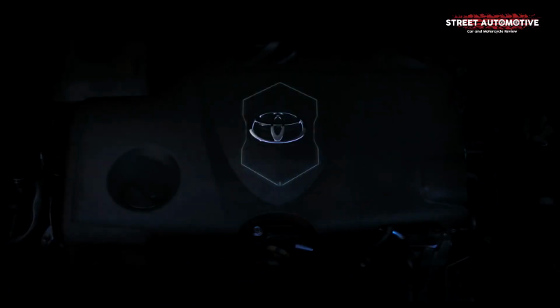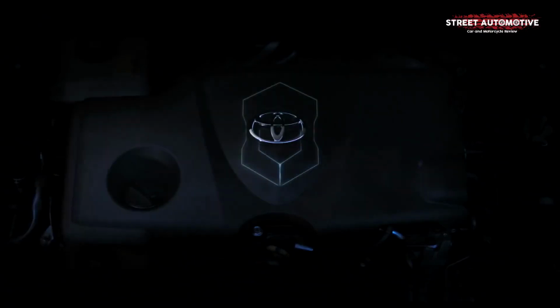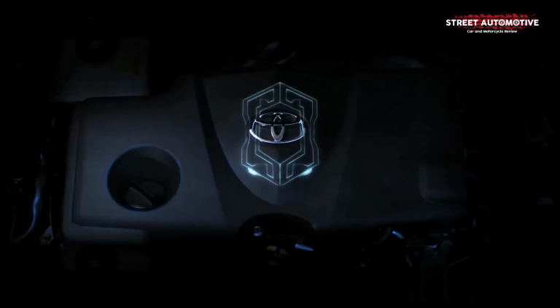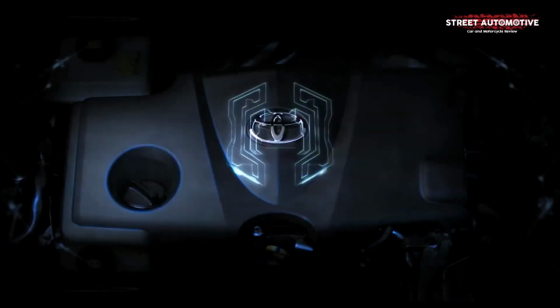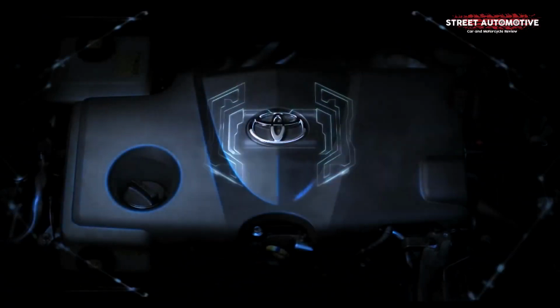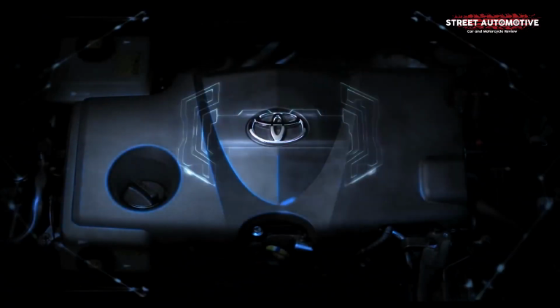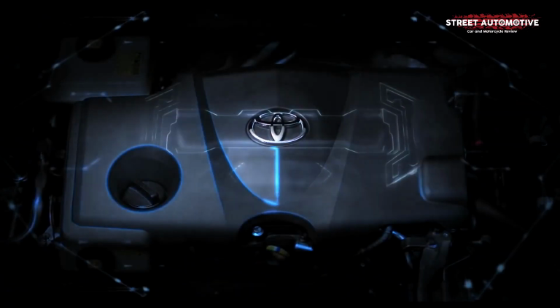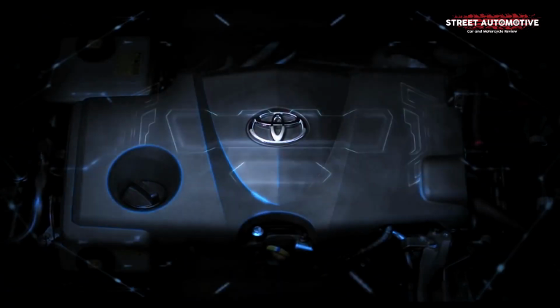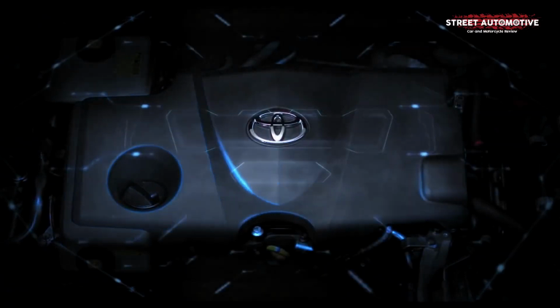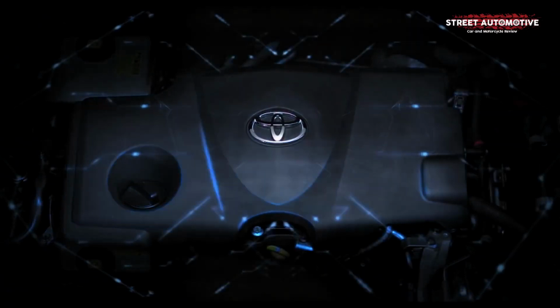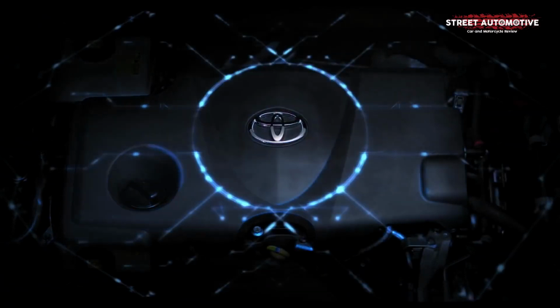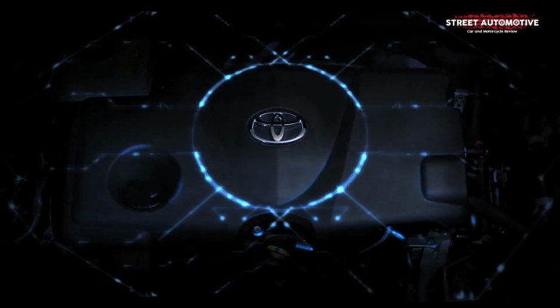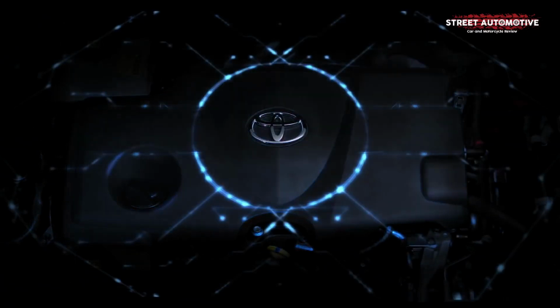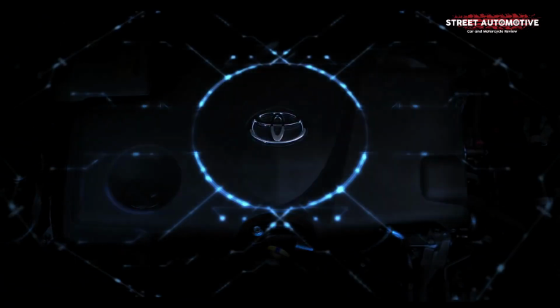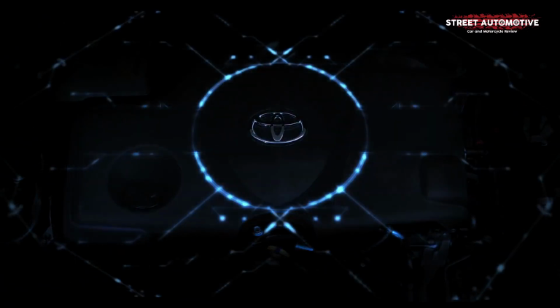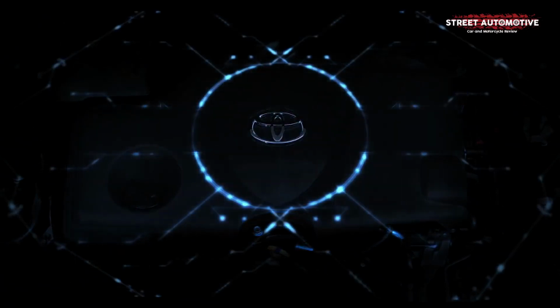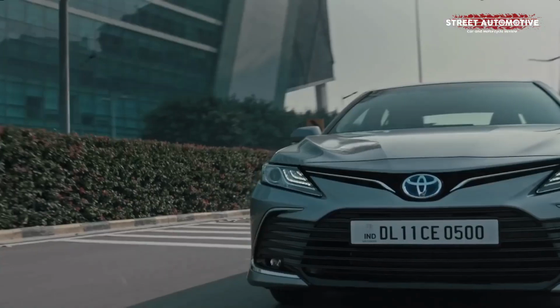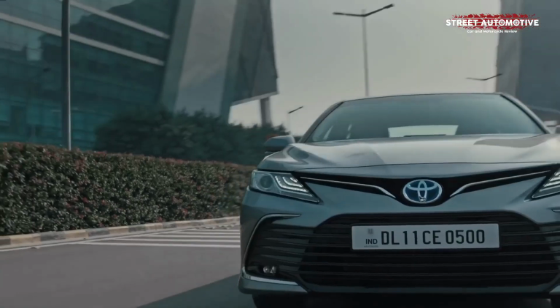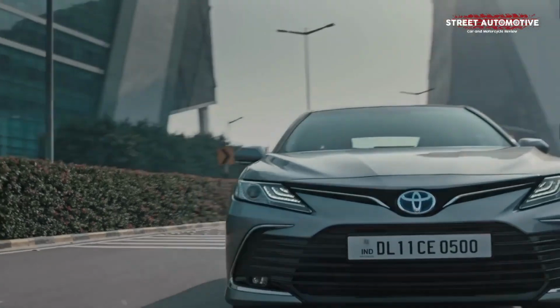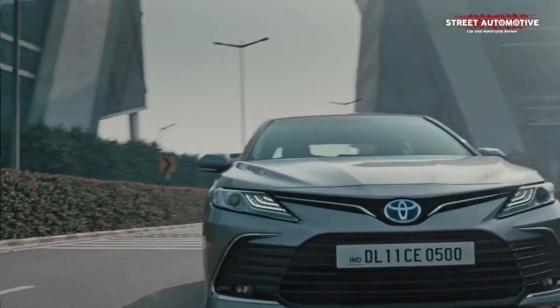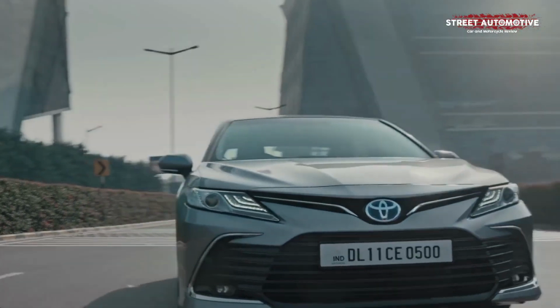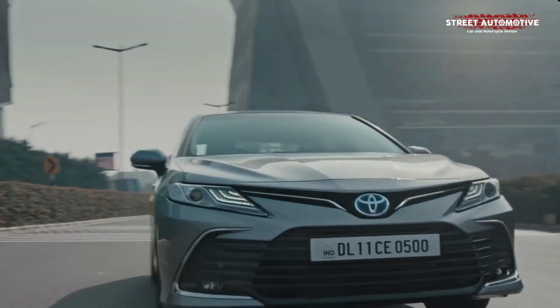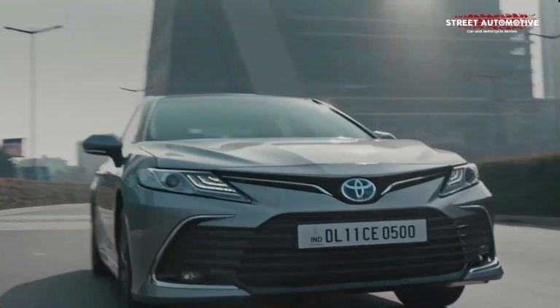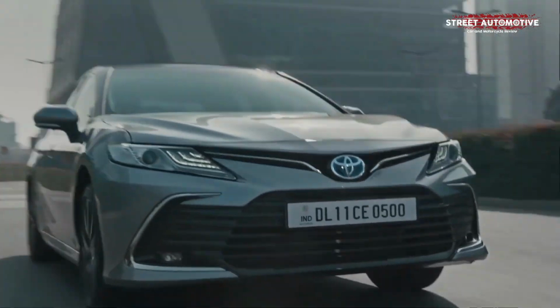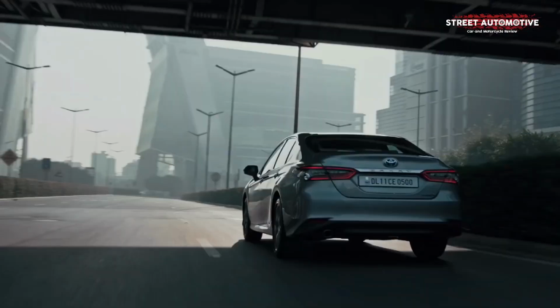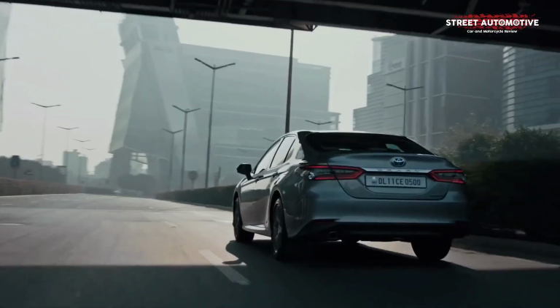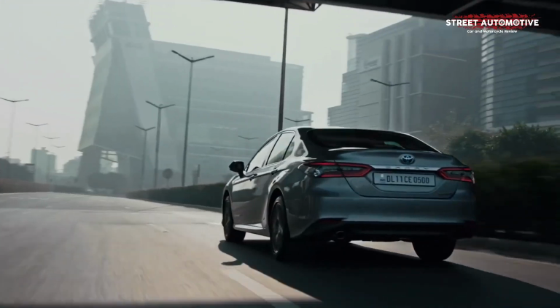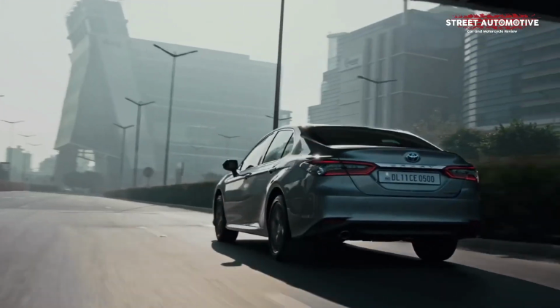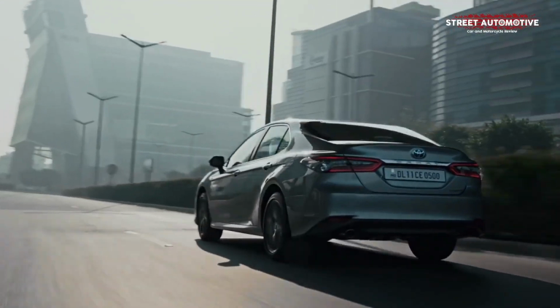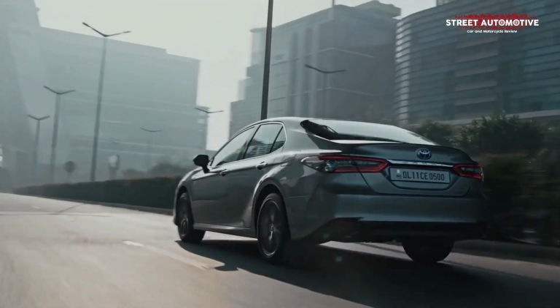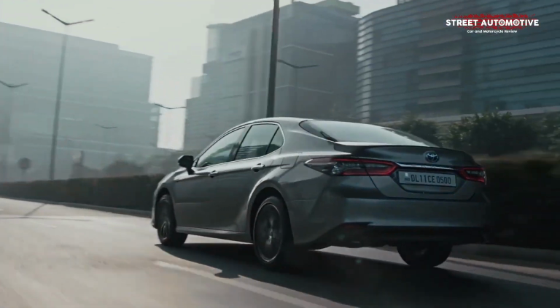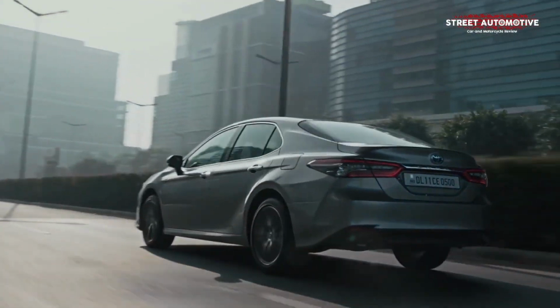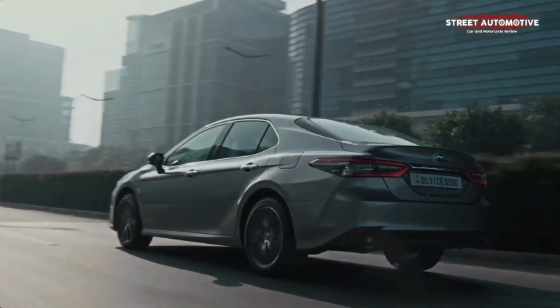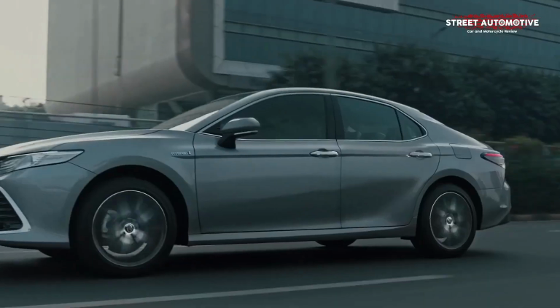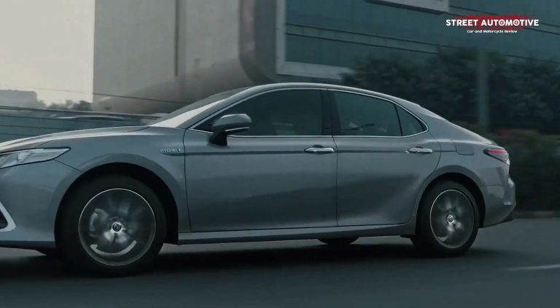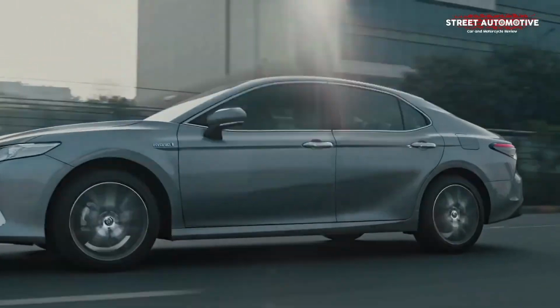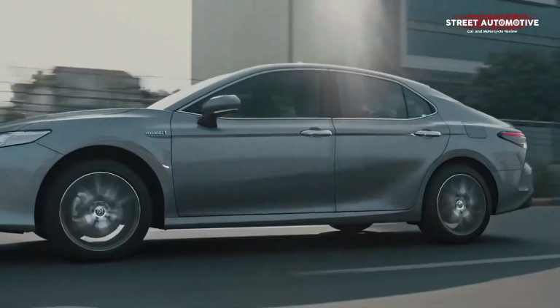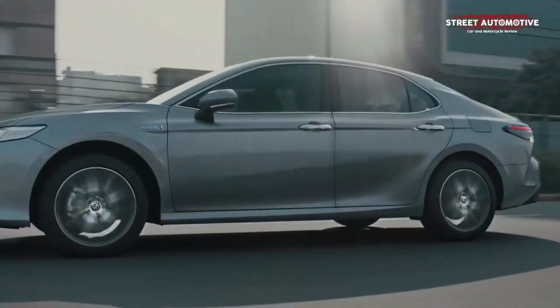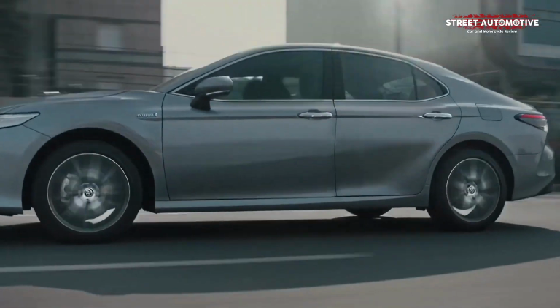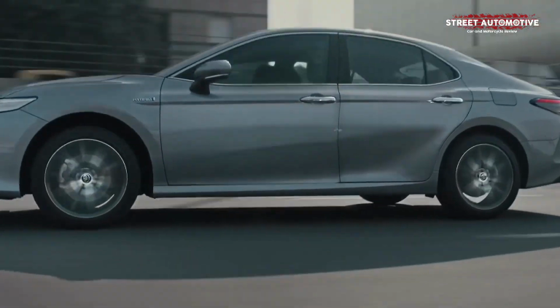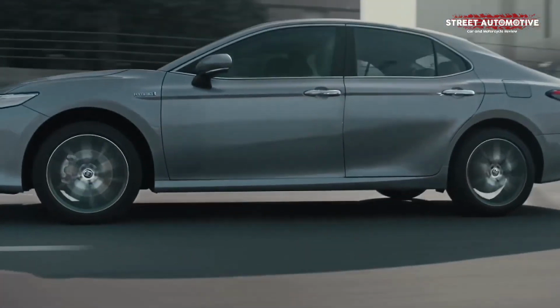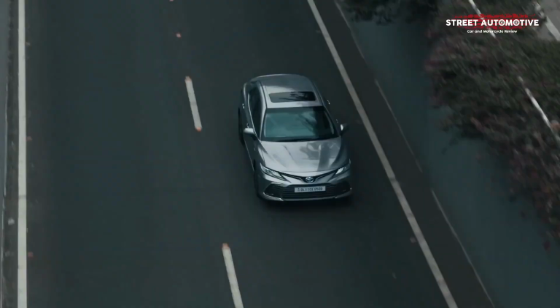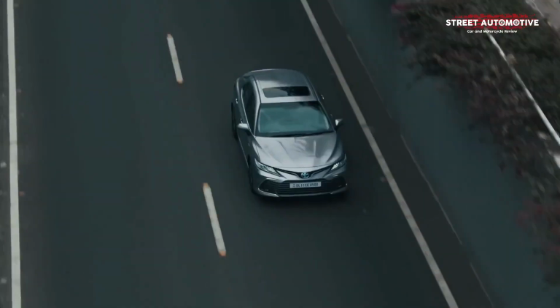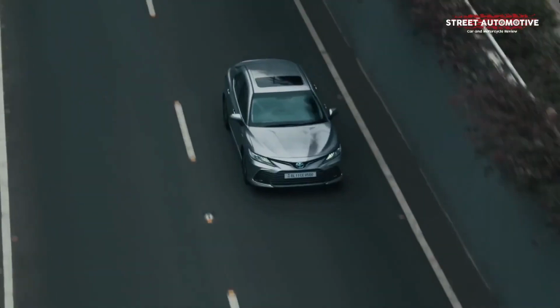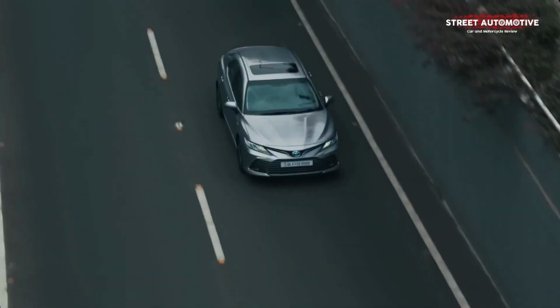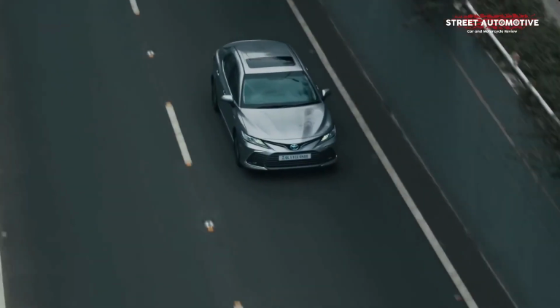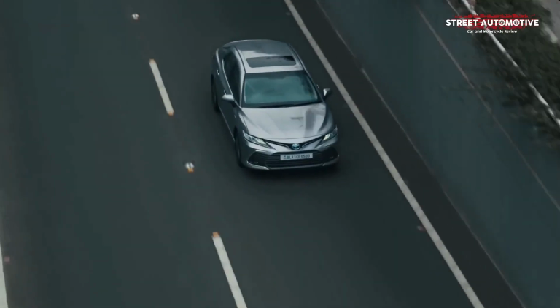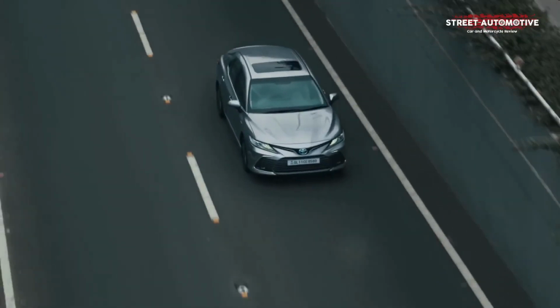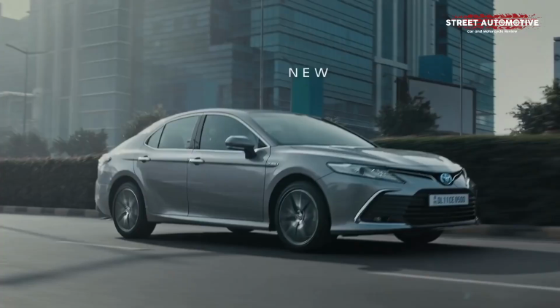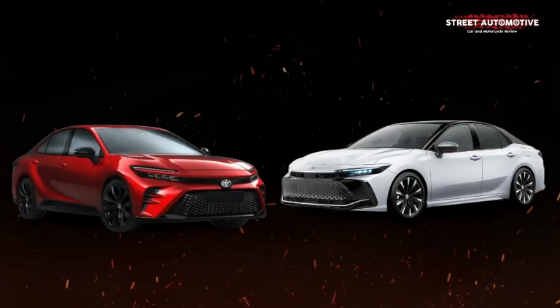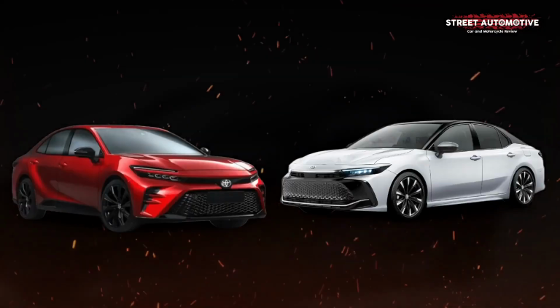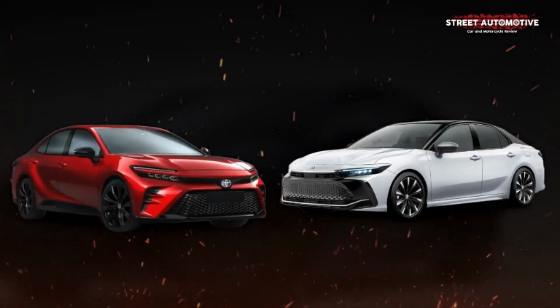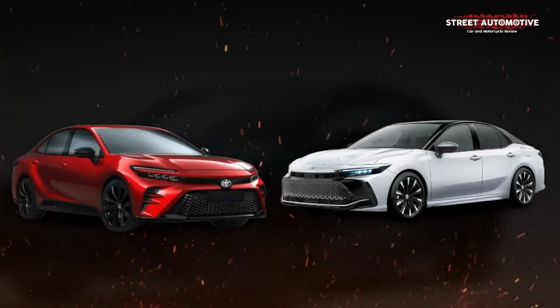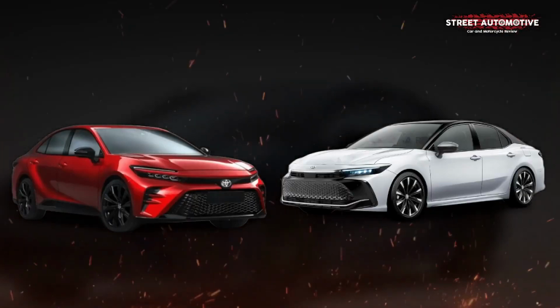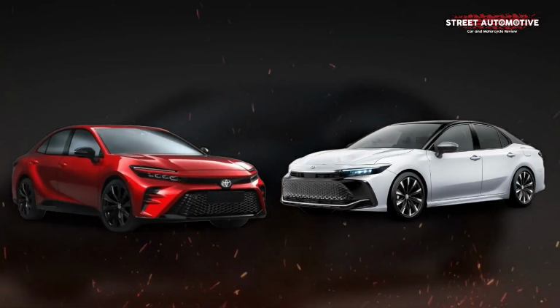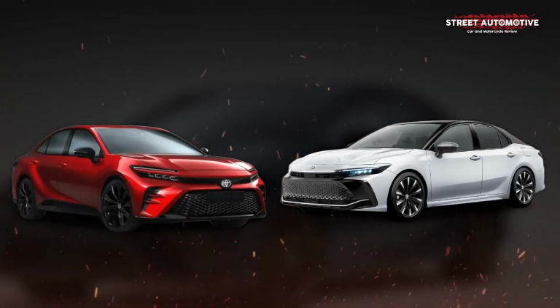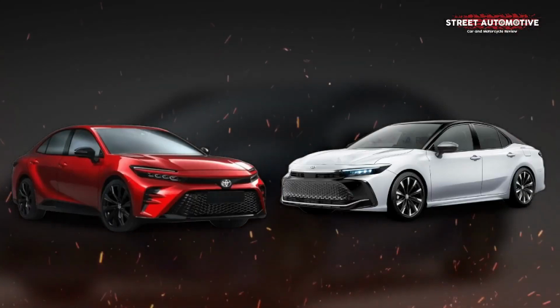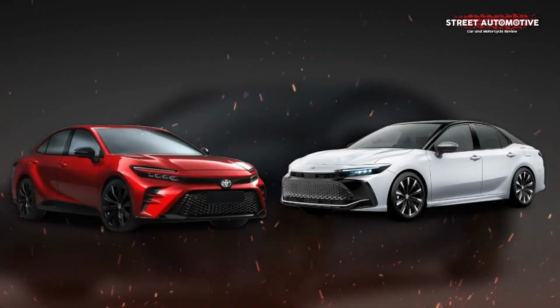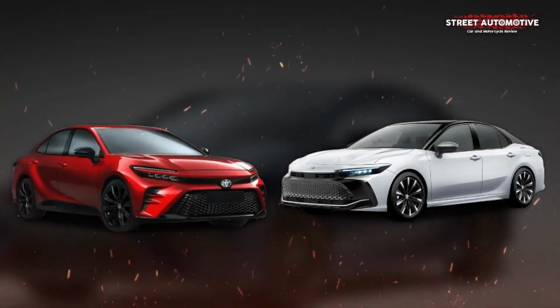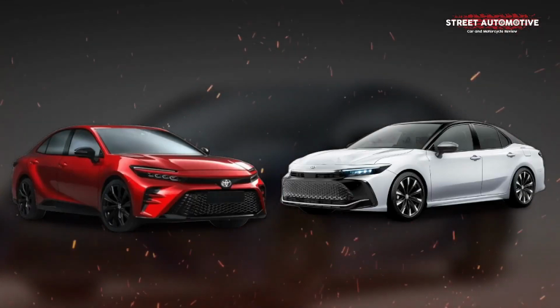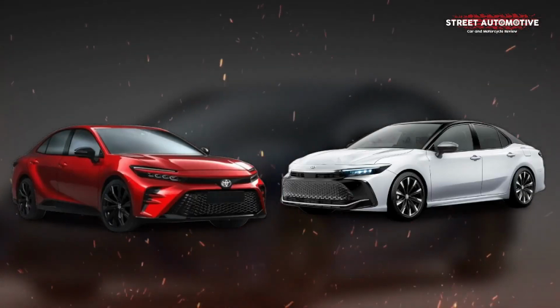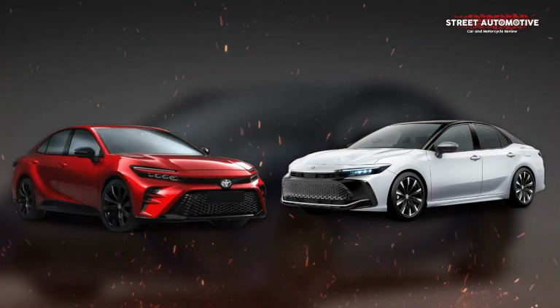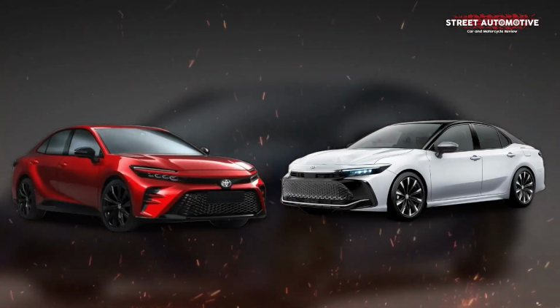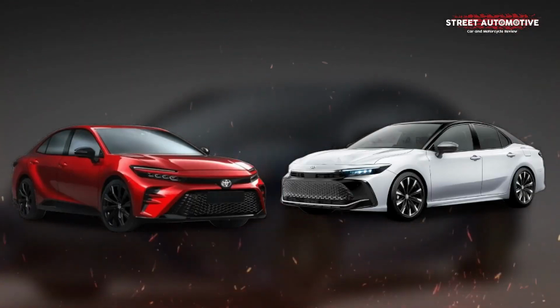However, if you want something more frugal, there's also a 2.5-liter Atkinson cycle engine in the Camry Hybrid.